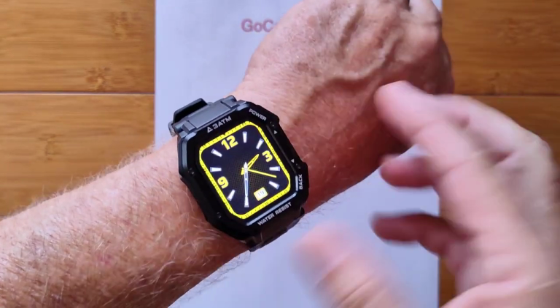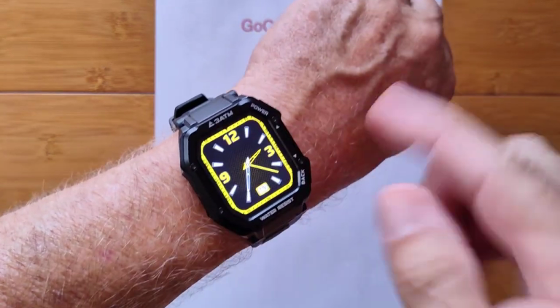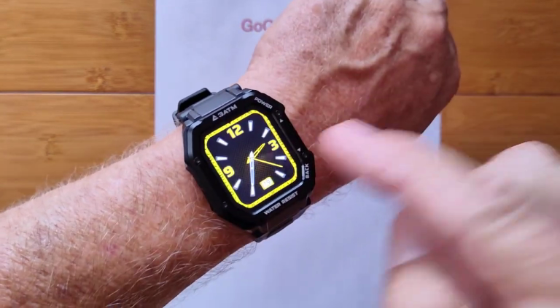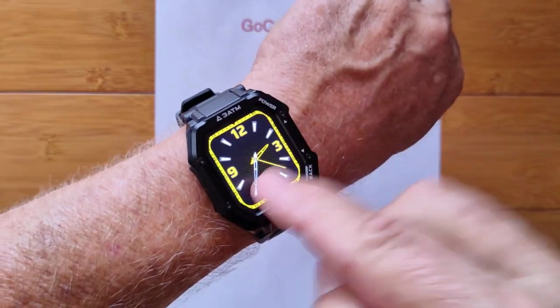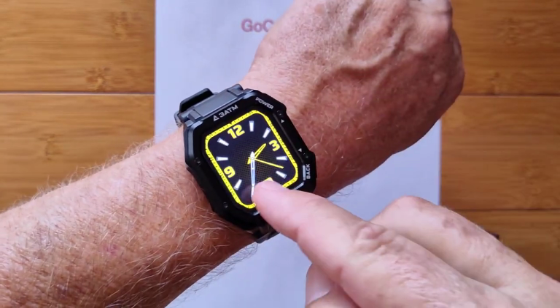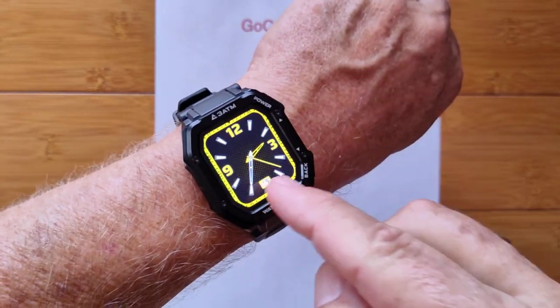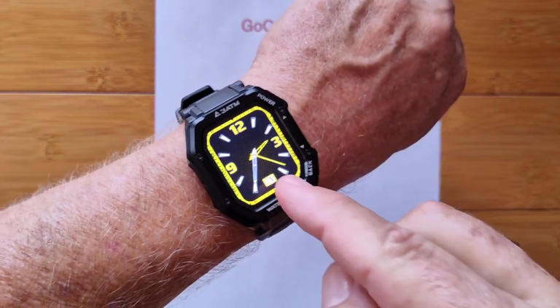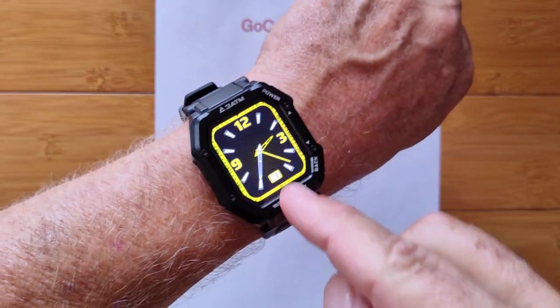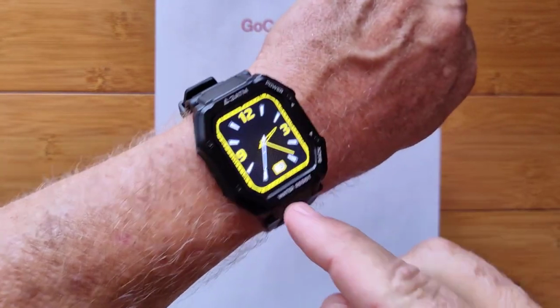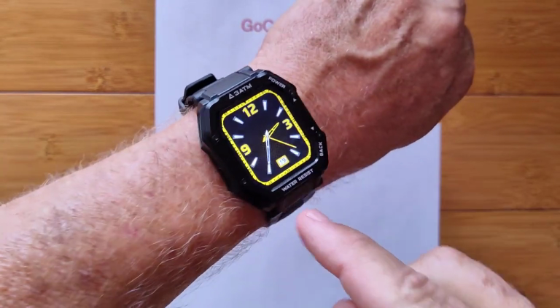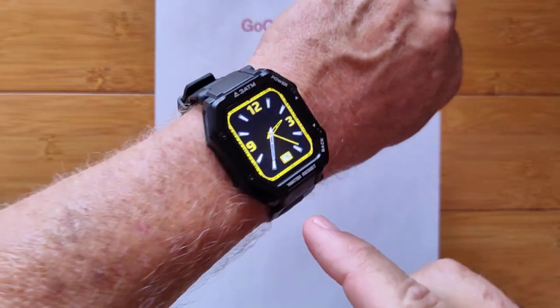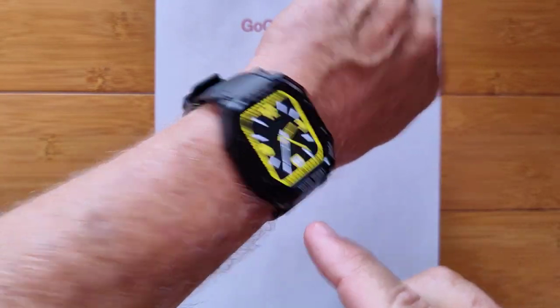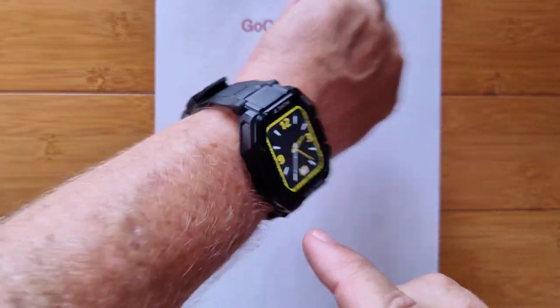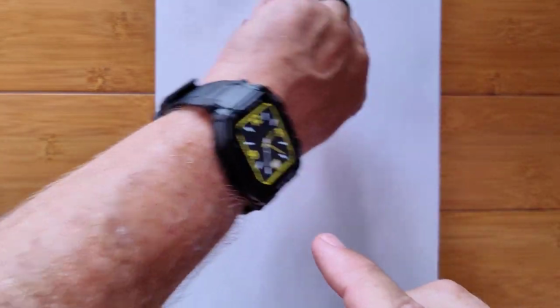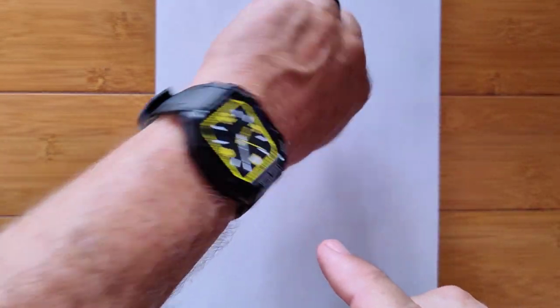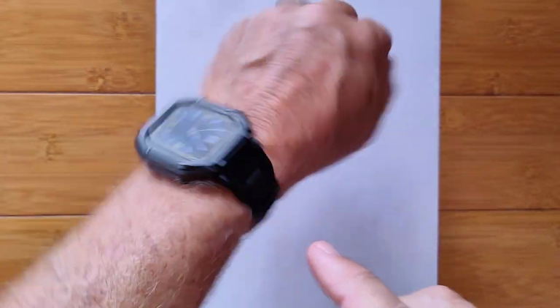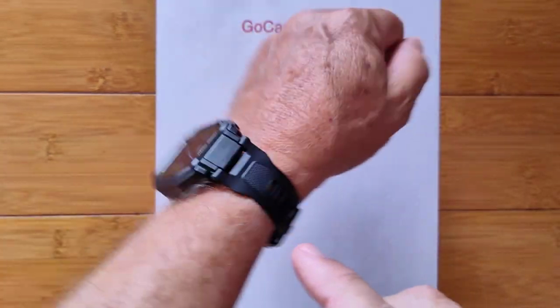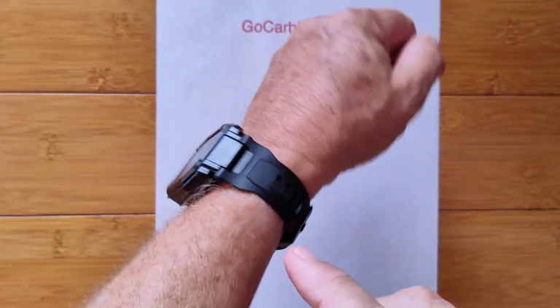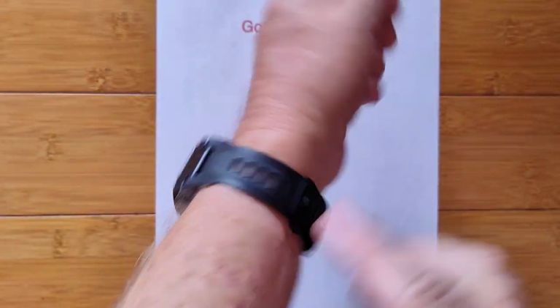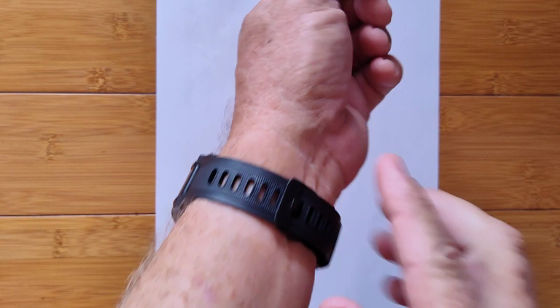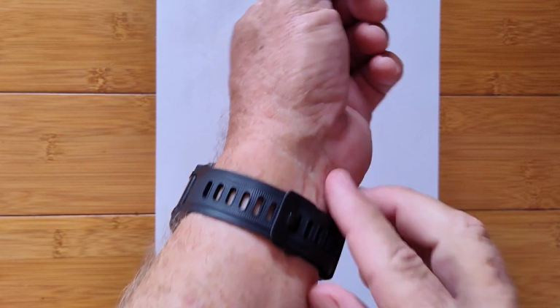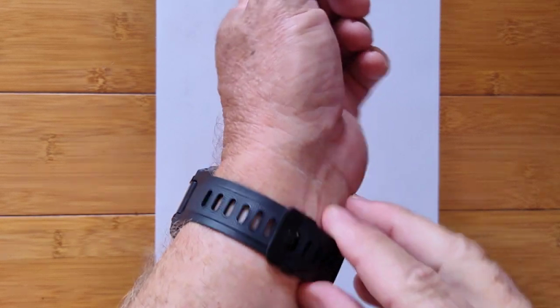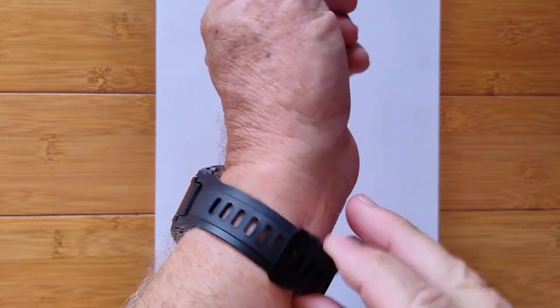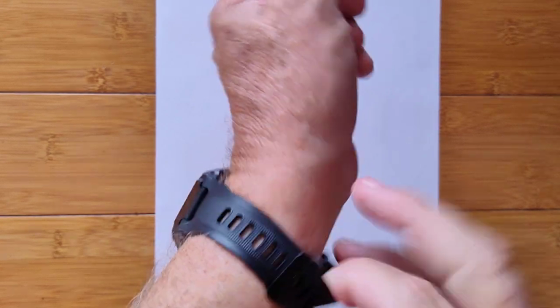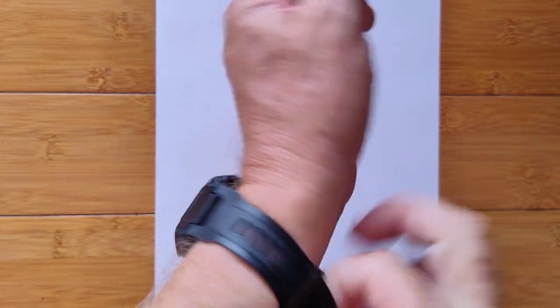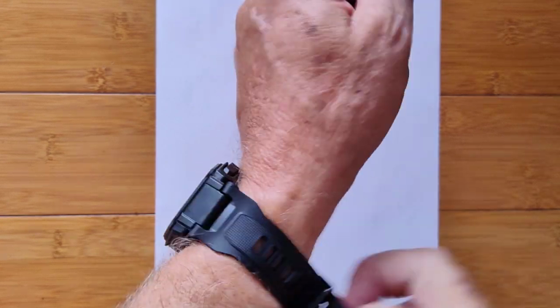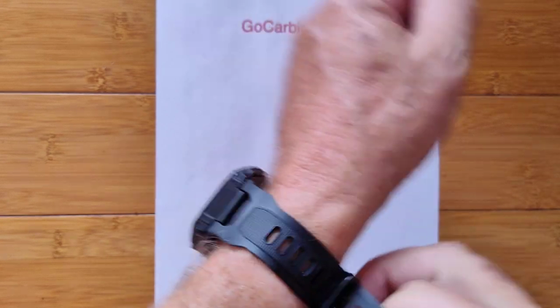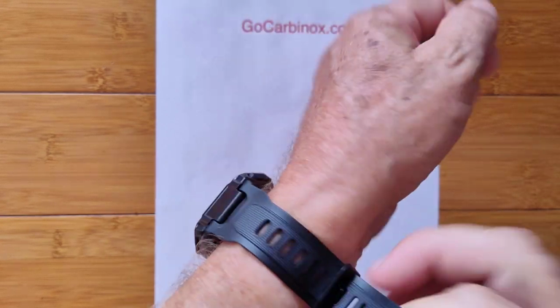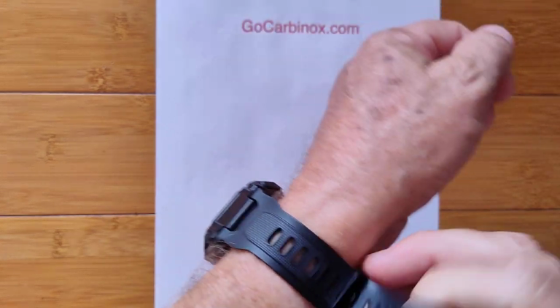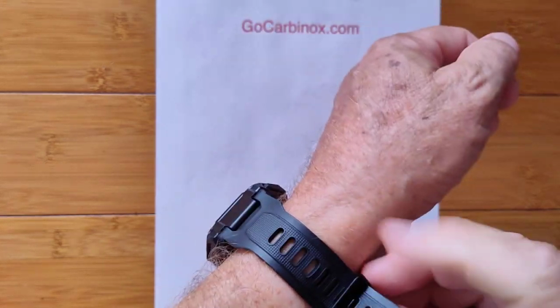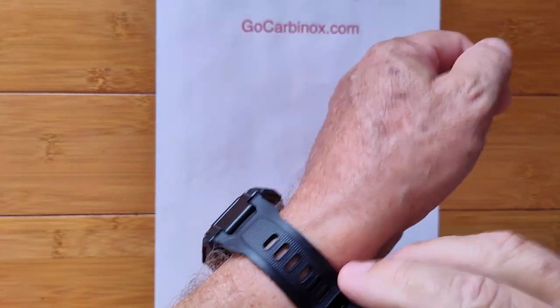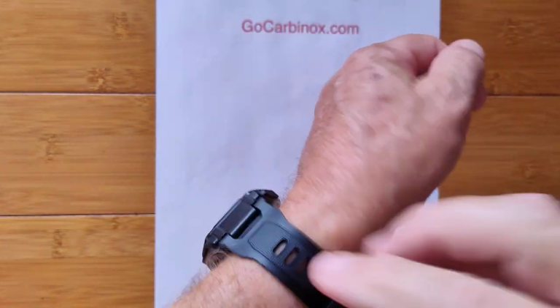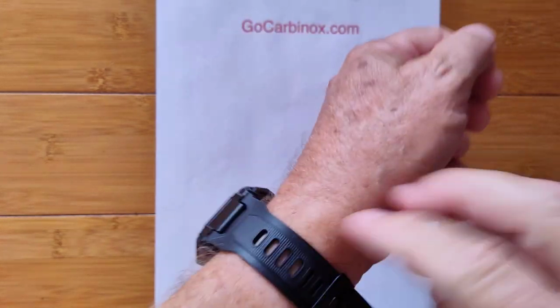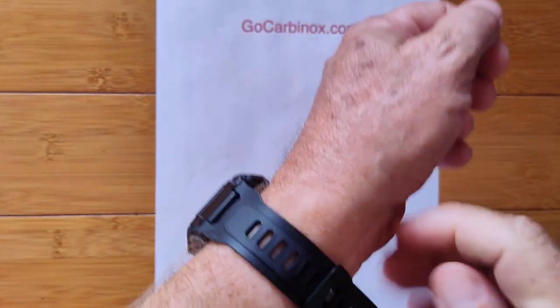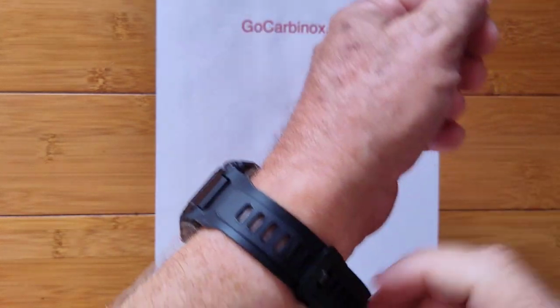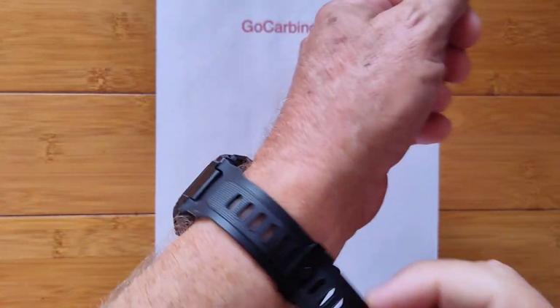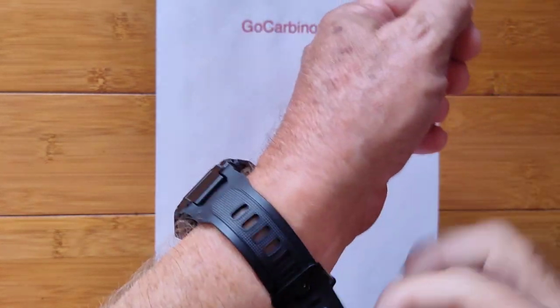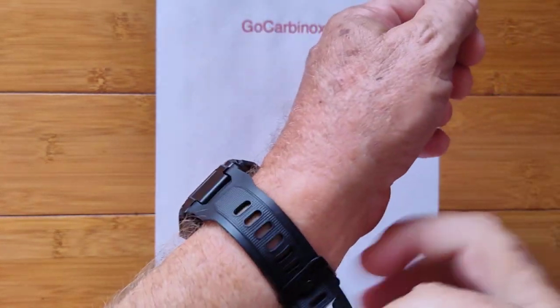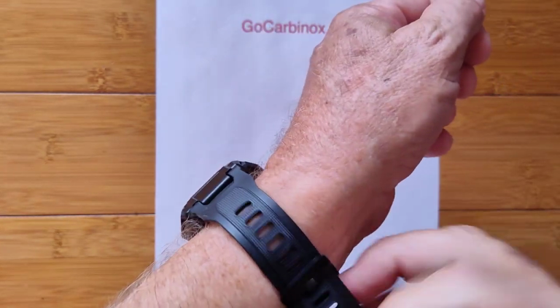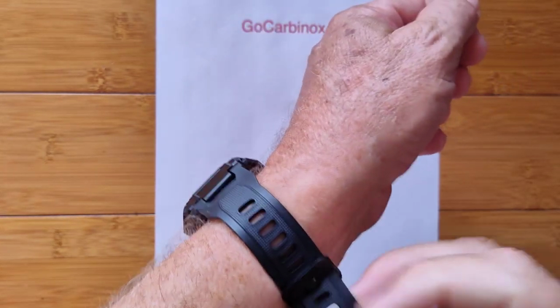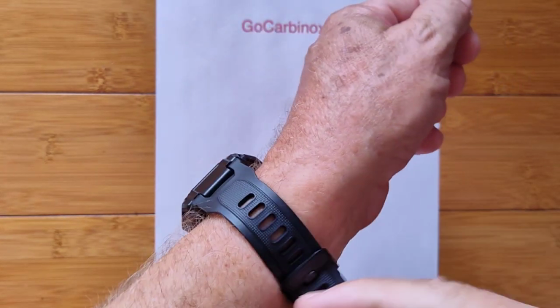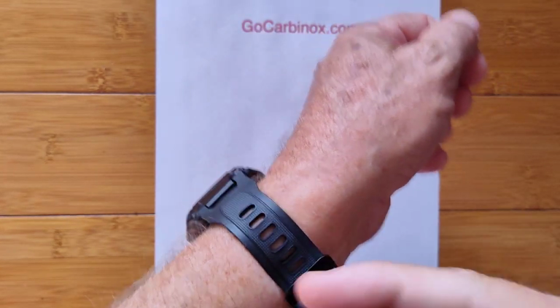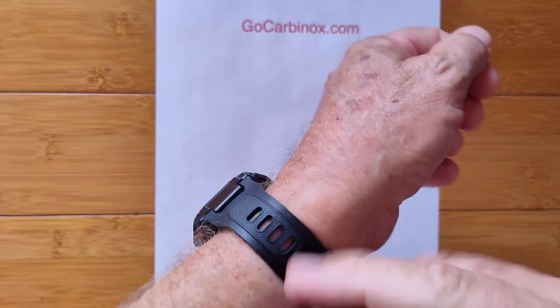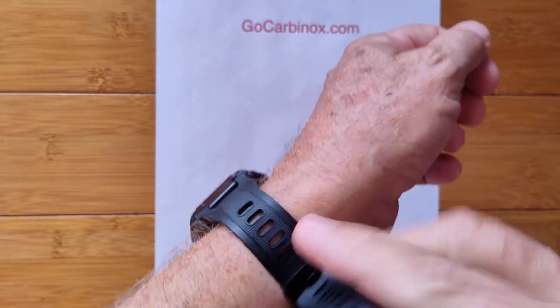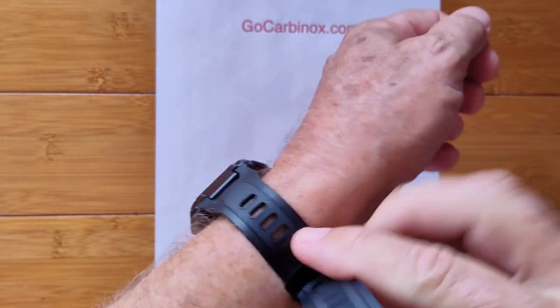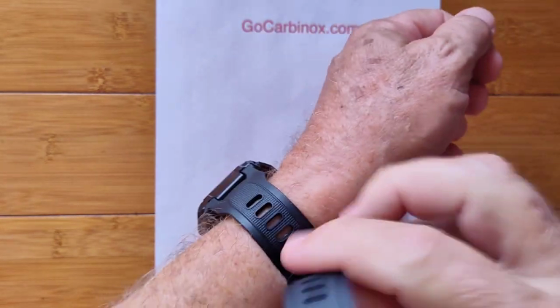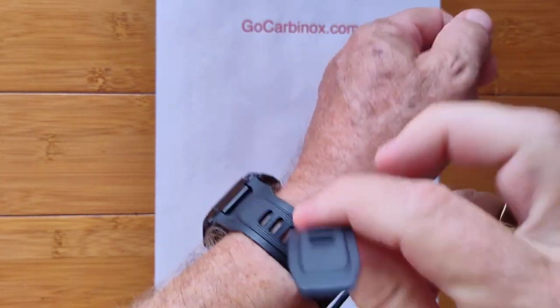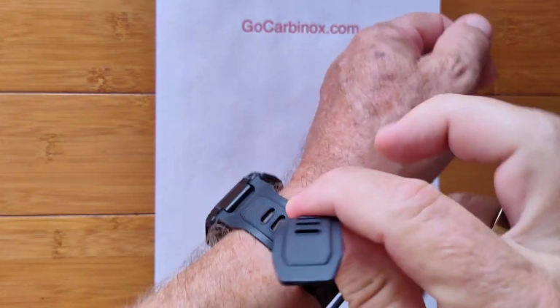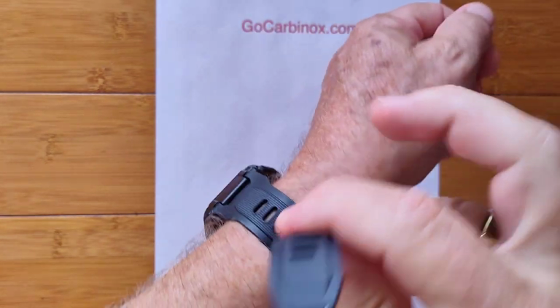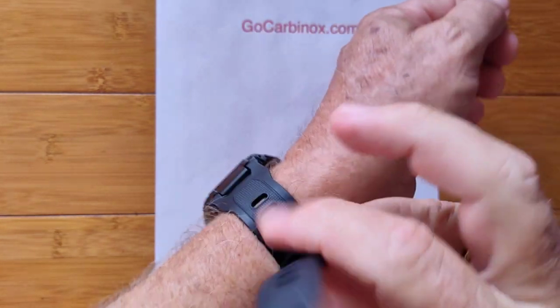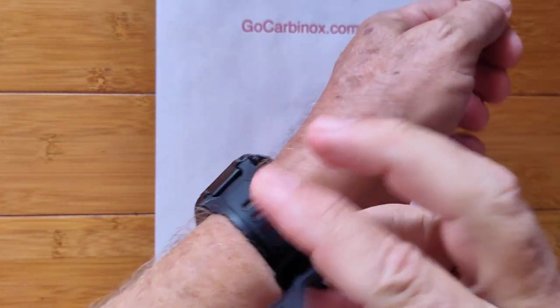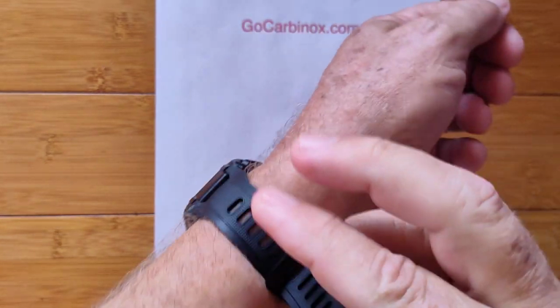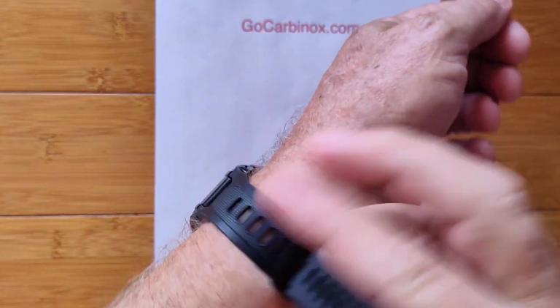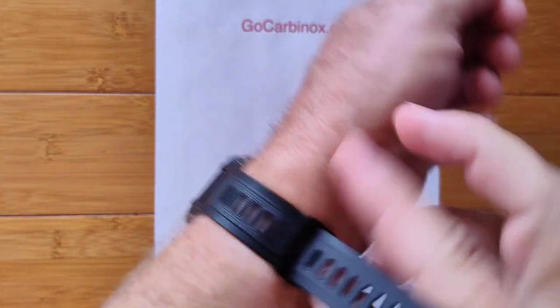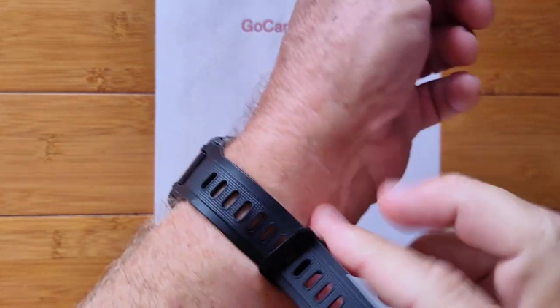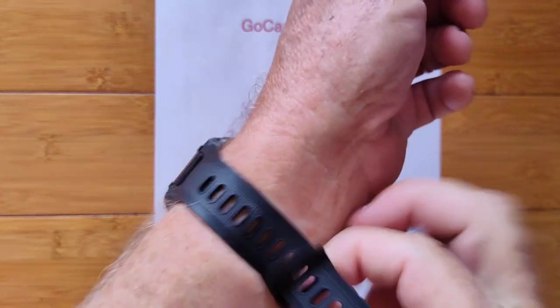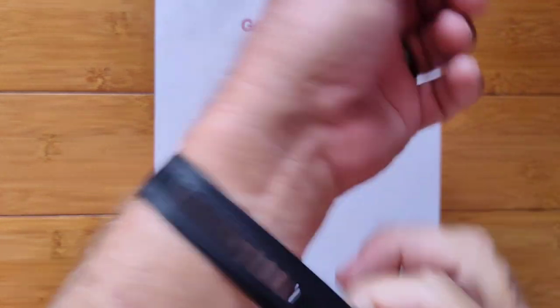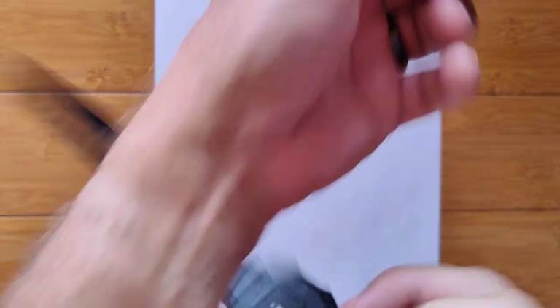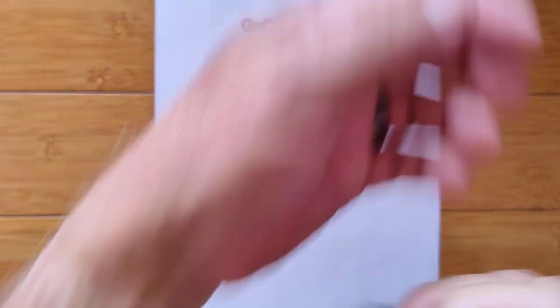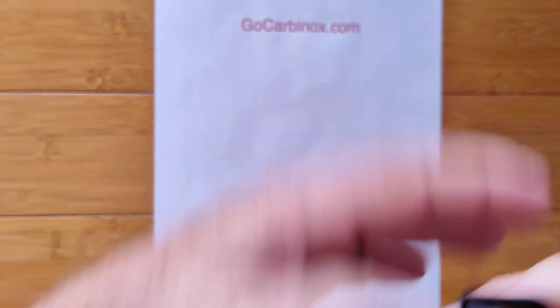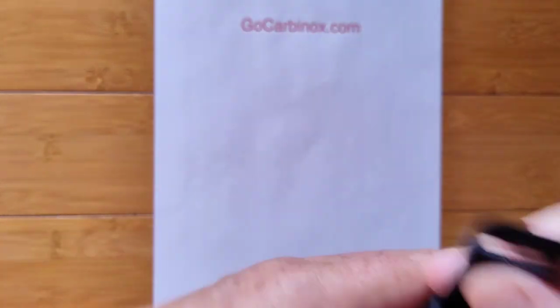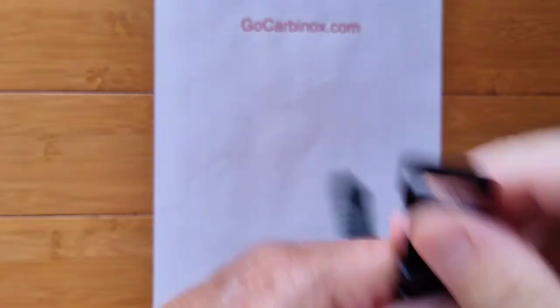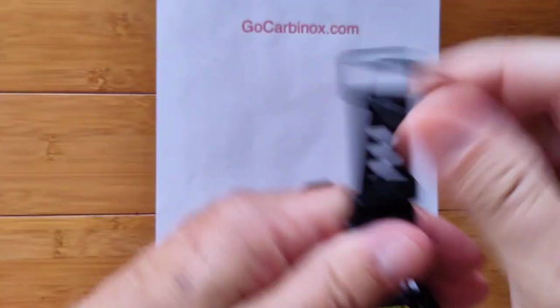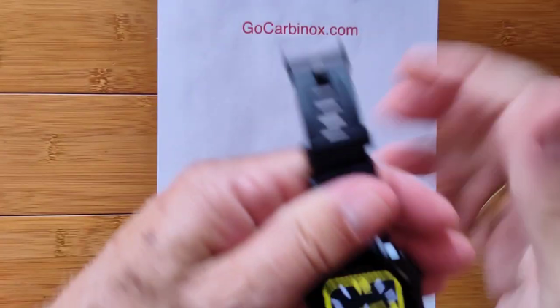You've got lots of different watch faces. This is a custom face on here, actually, and it's got several built-in faces as well.